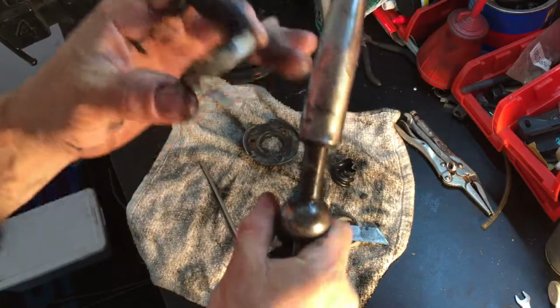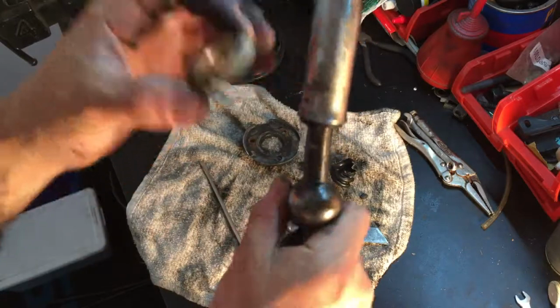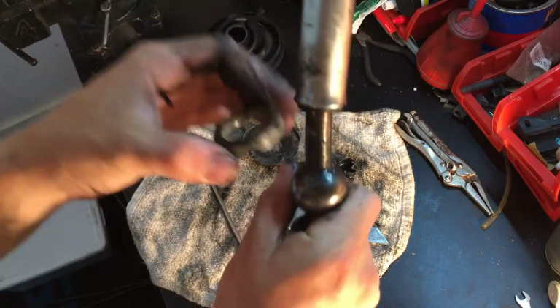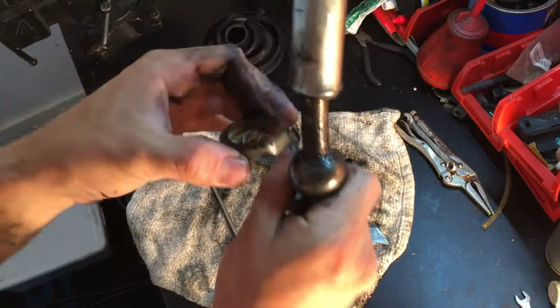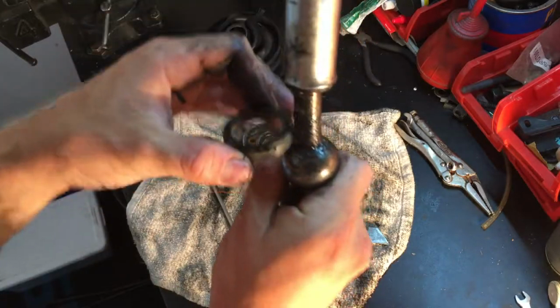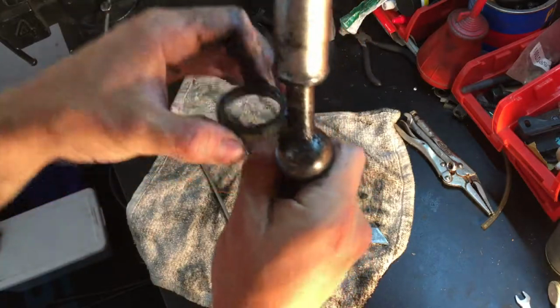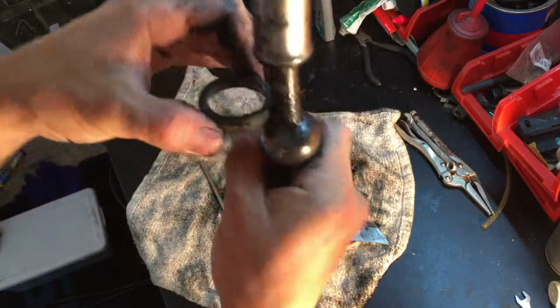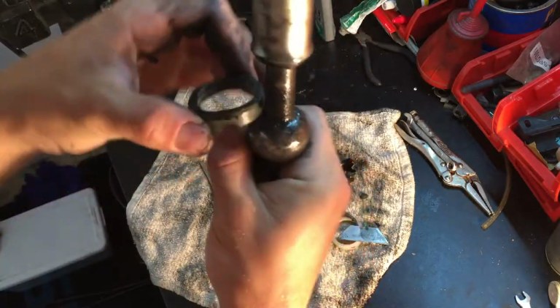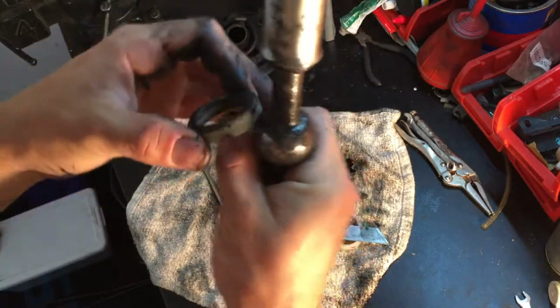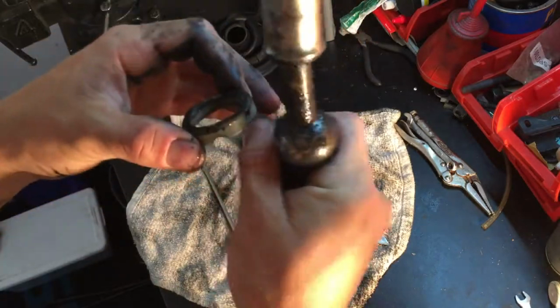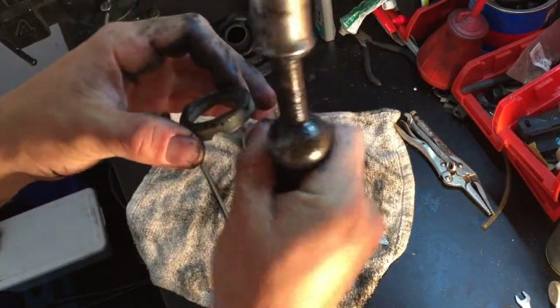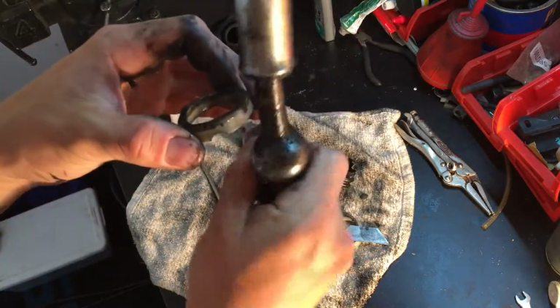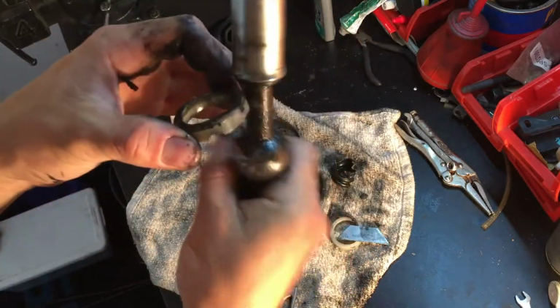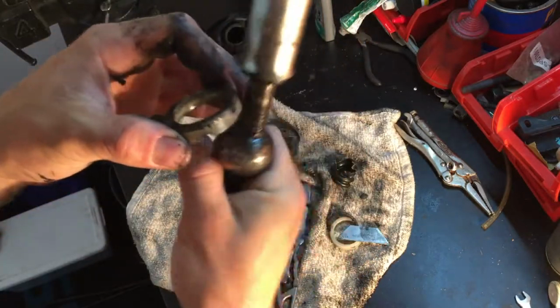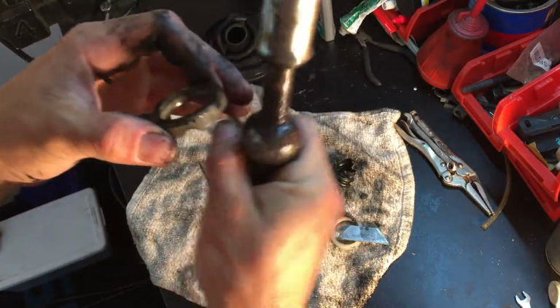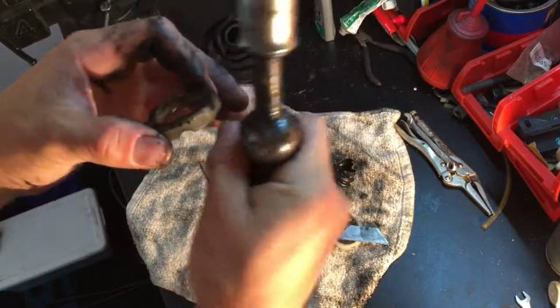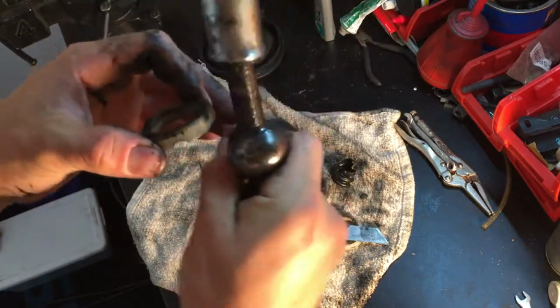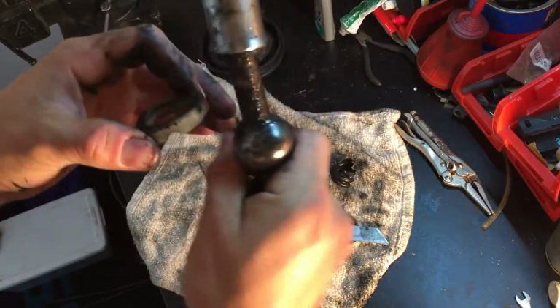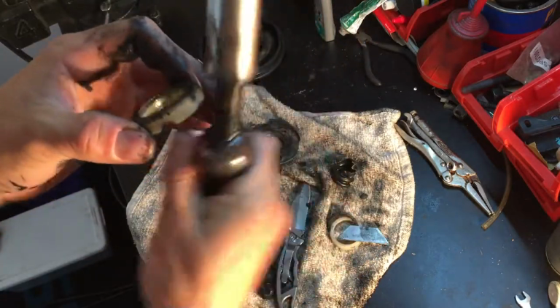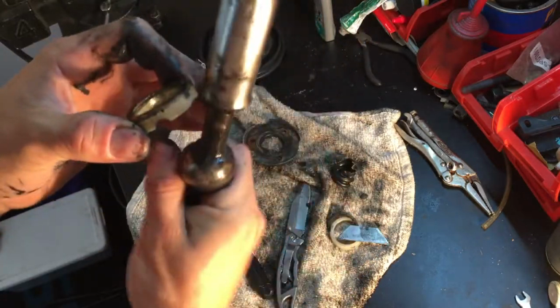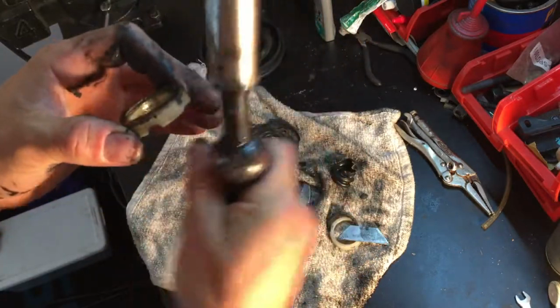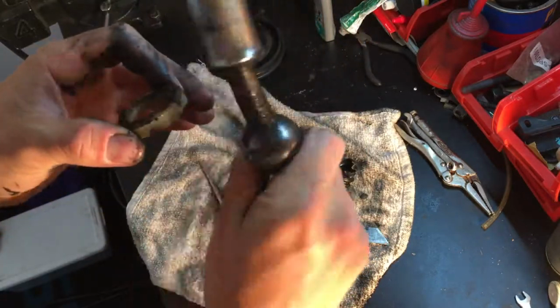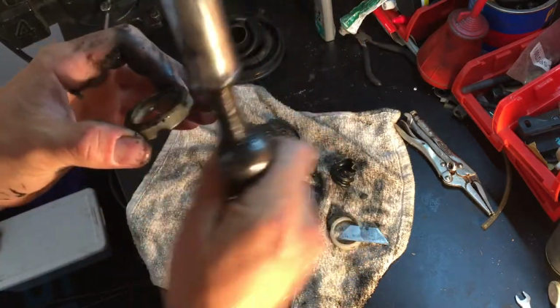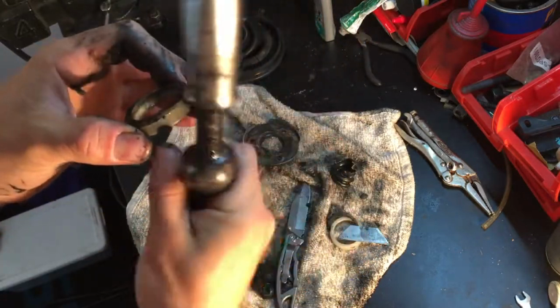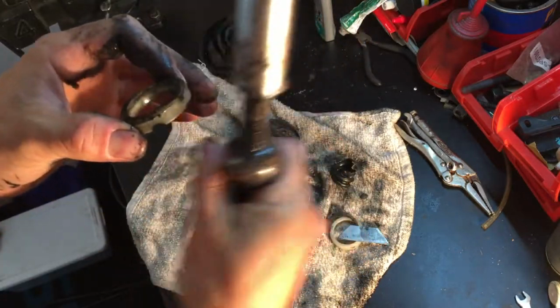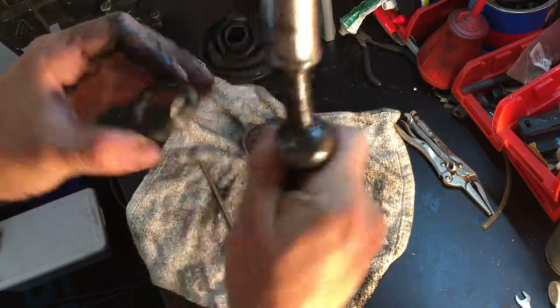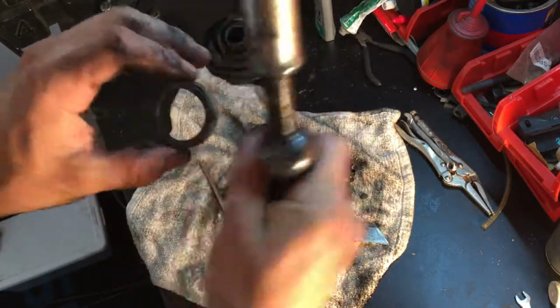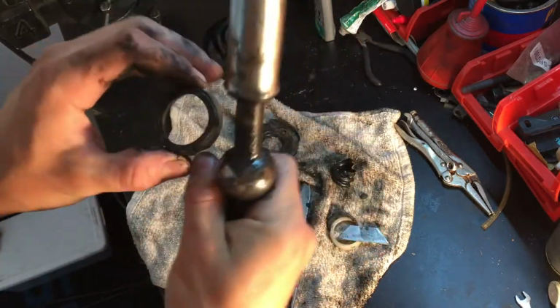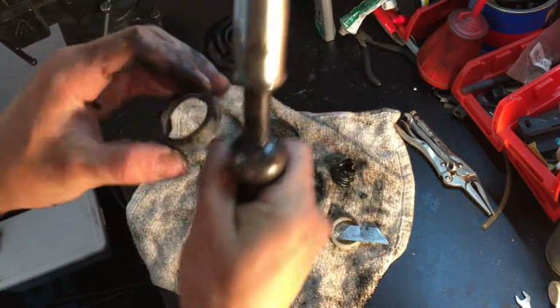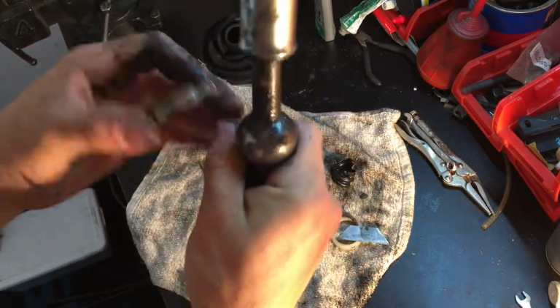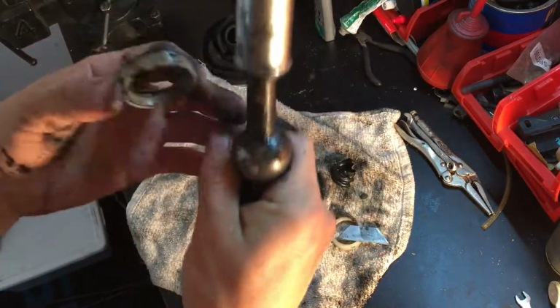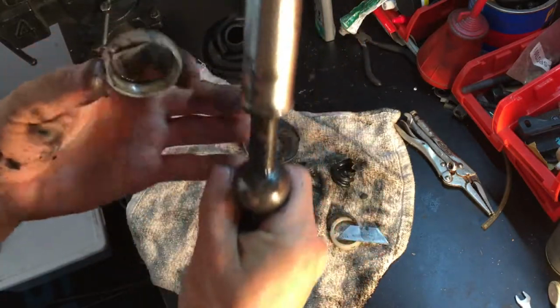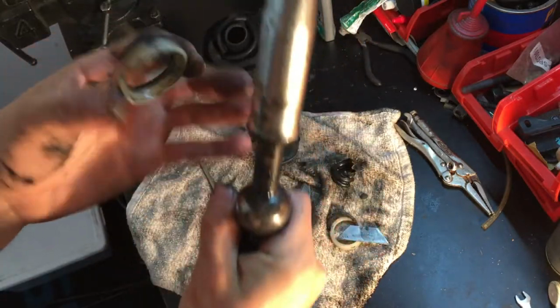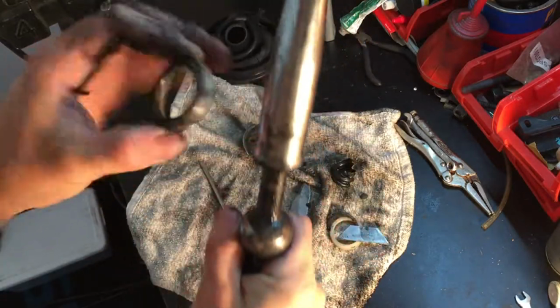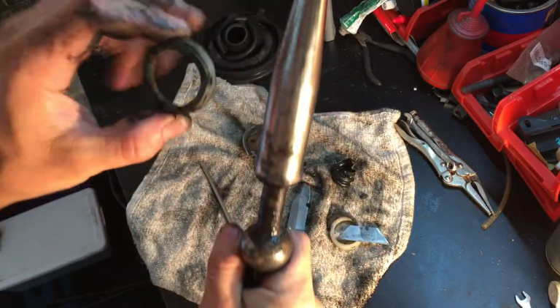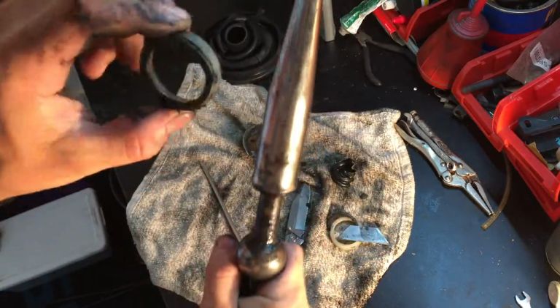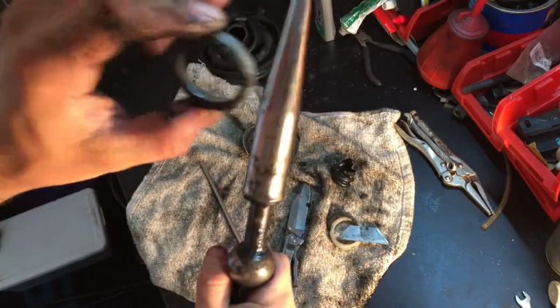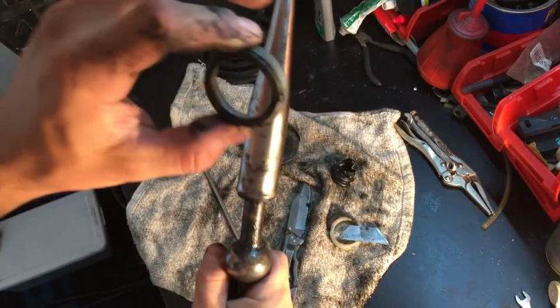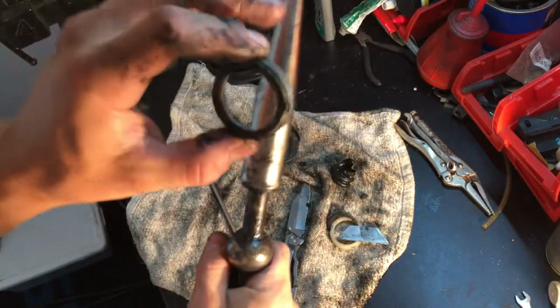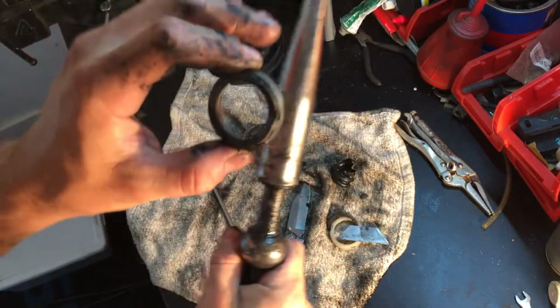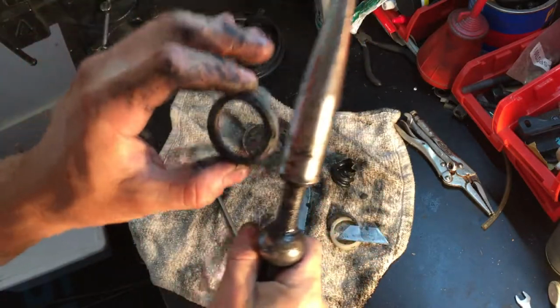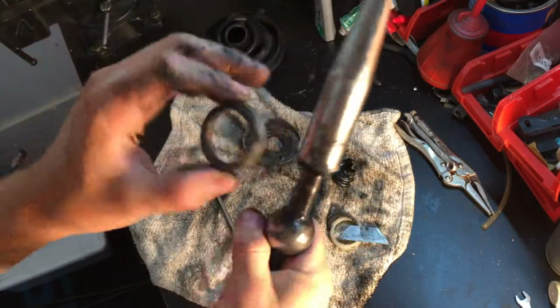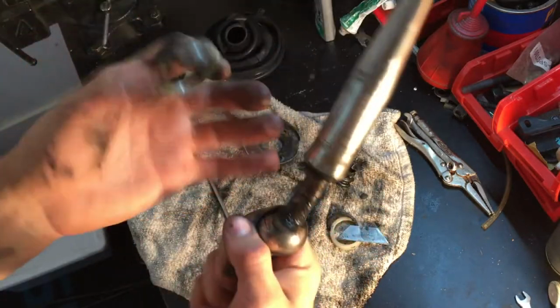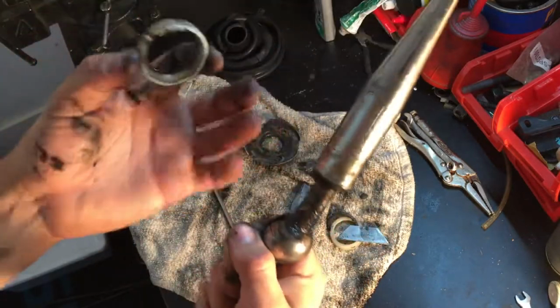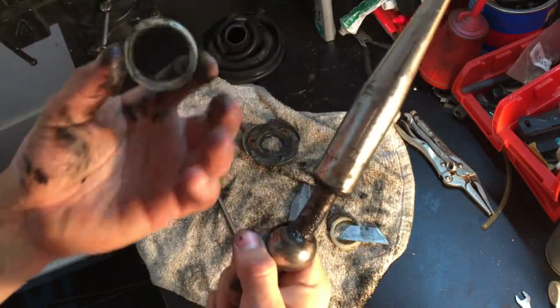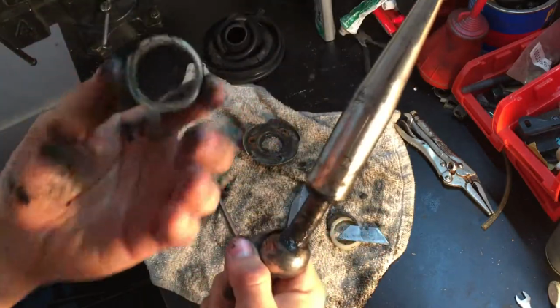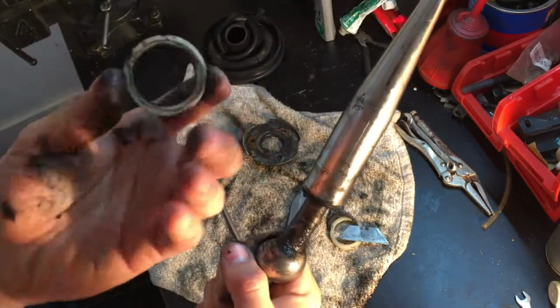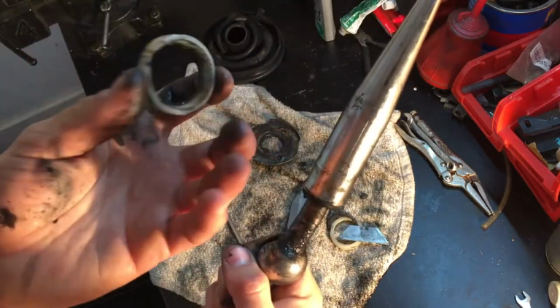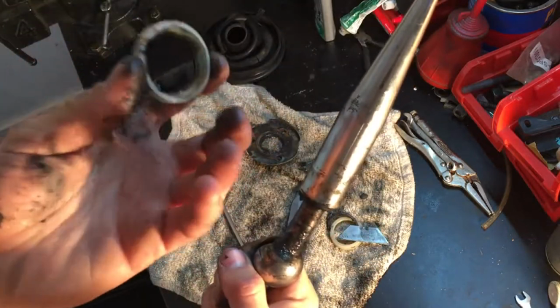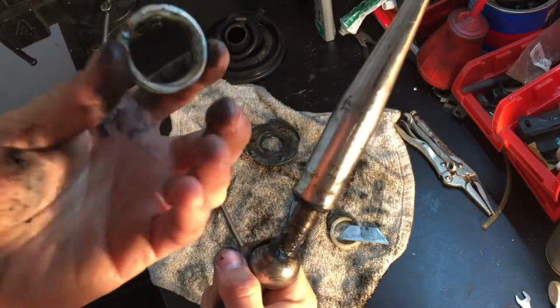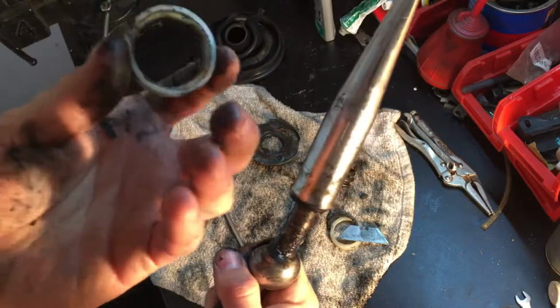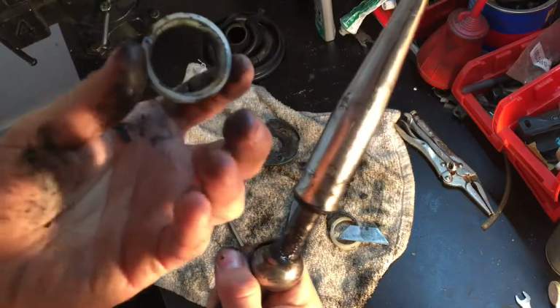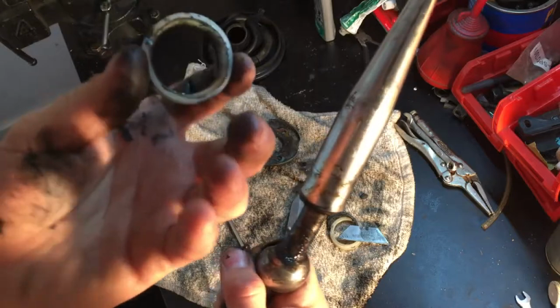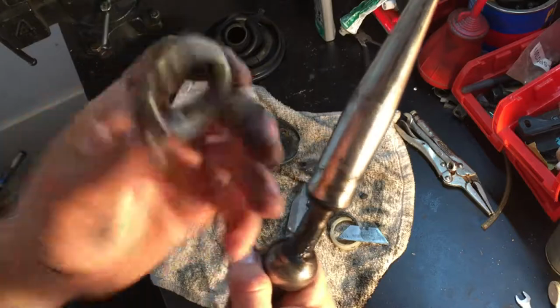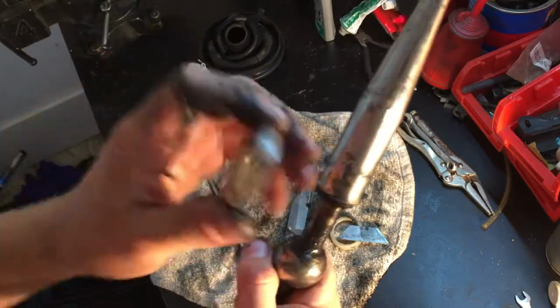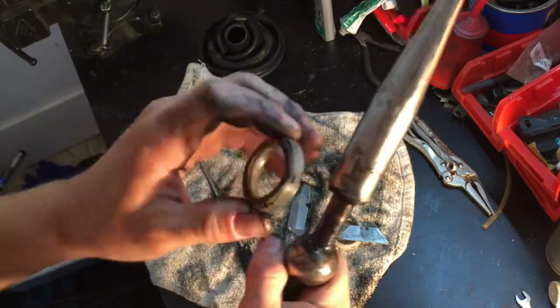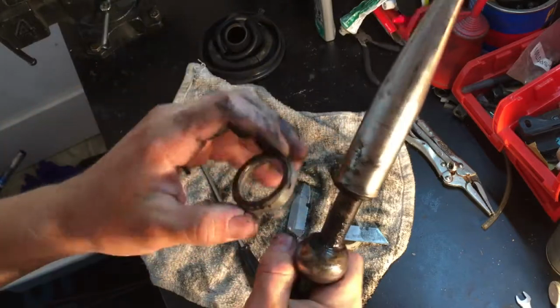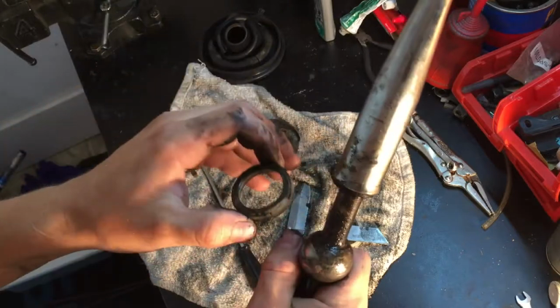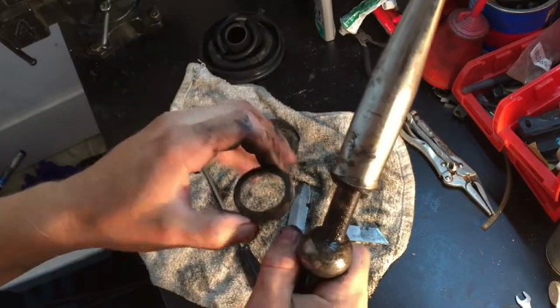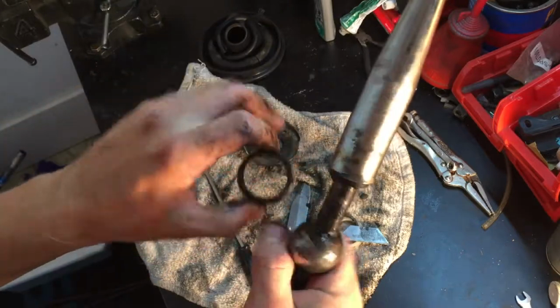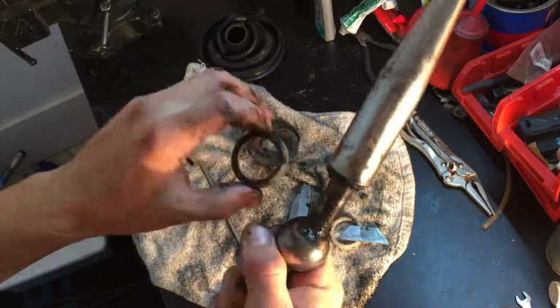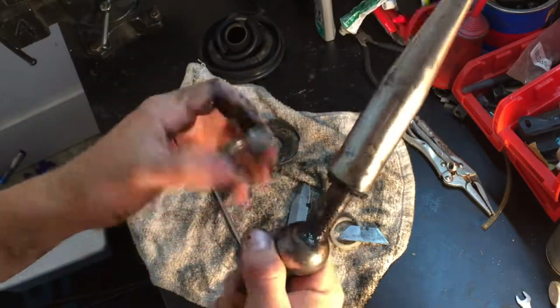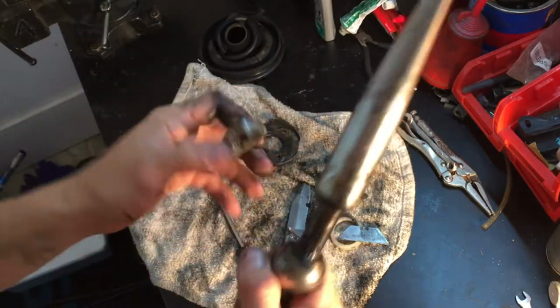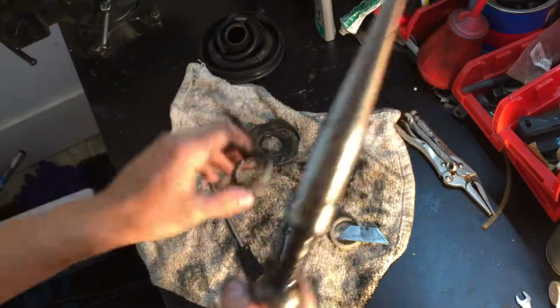This is sort of like a ball joint — it shifts in there. But I'm guessing this is pretty worn out.